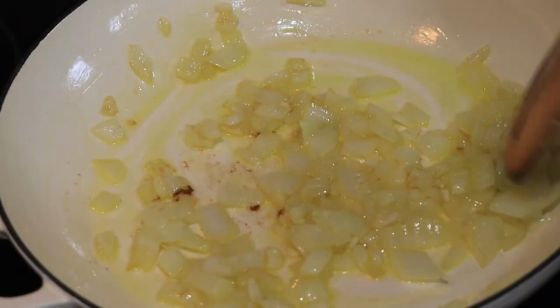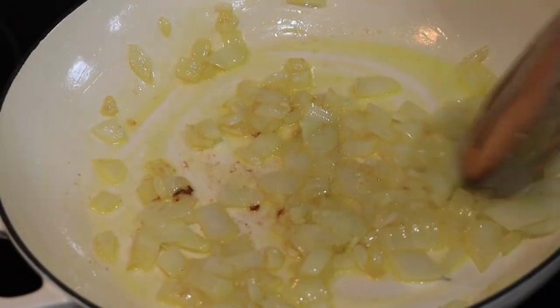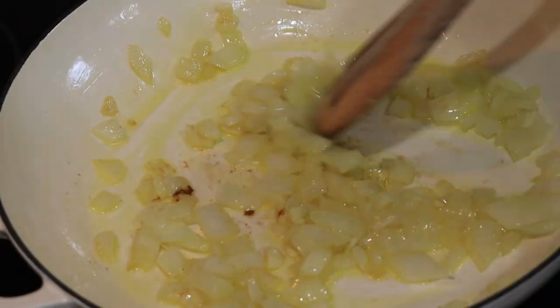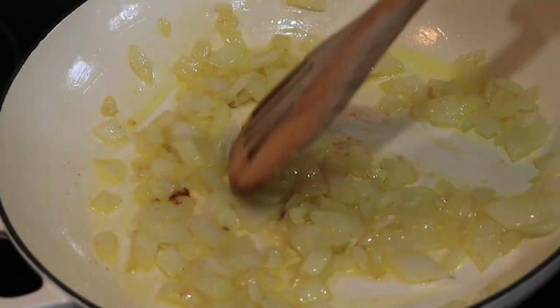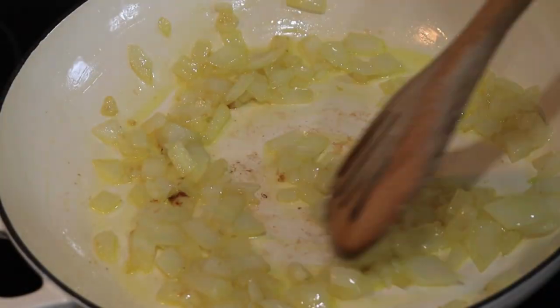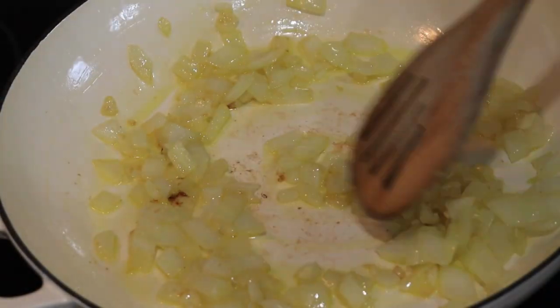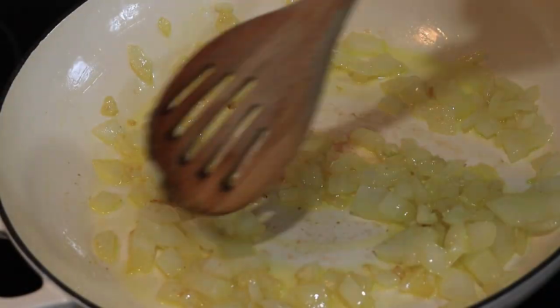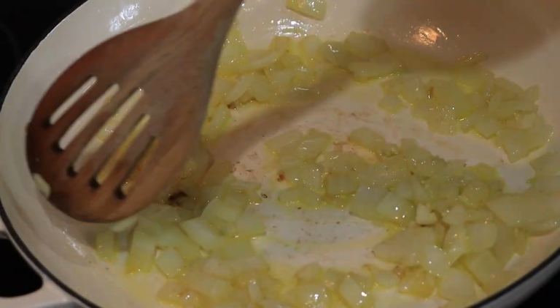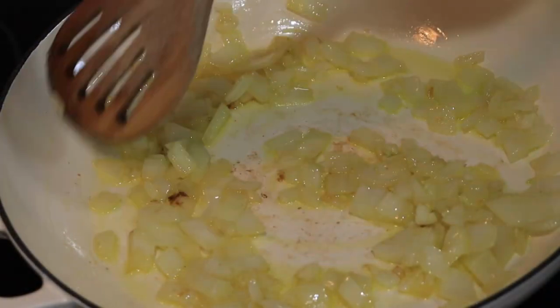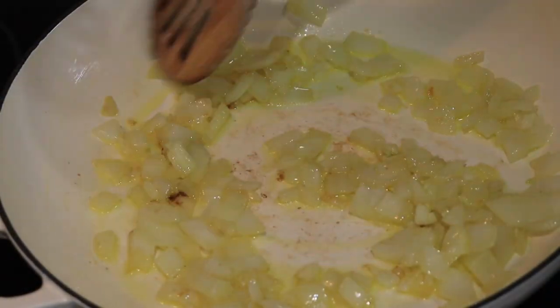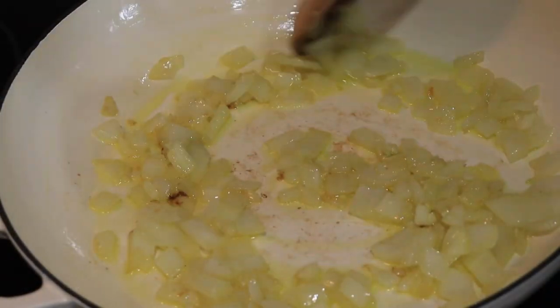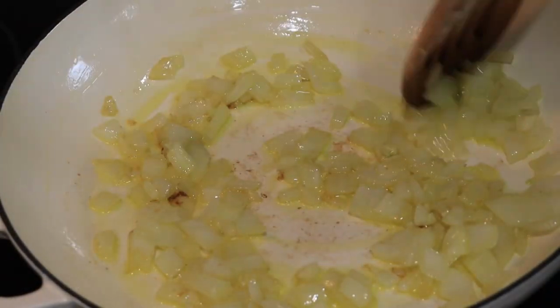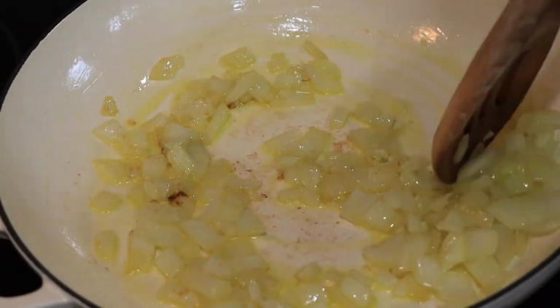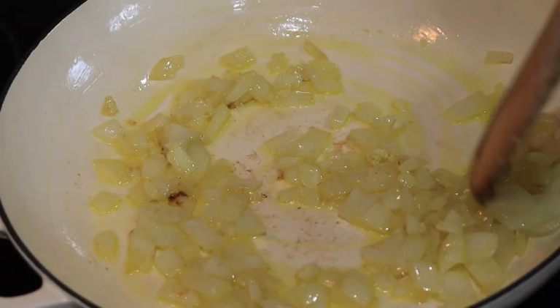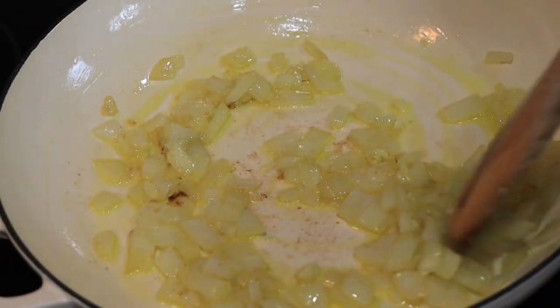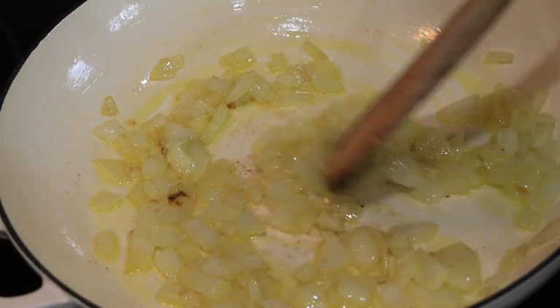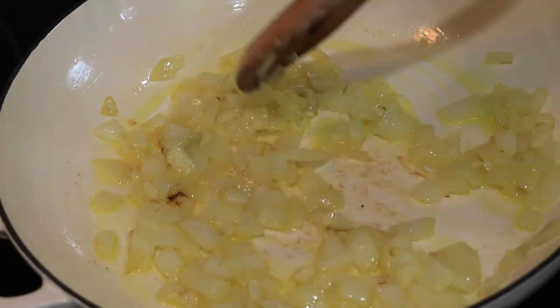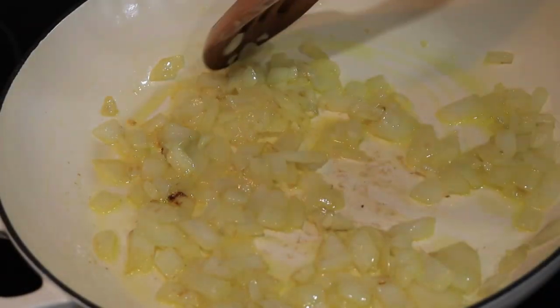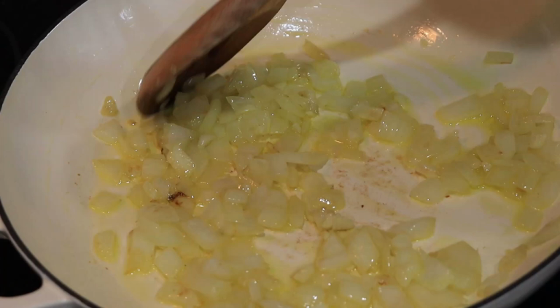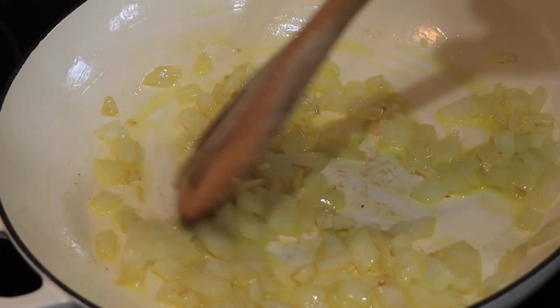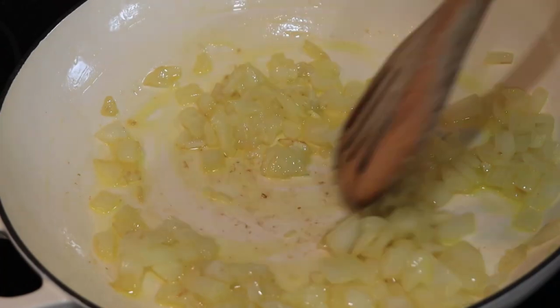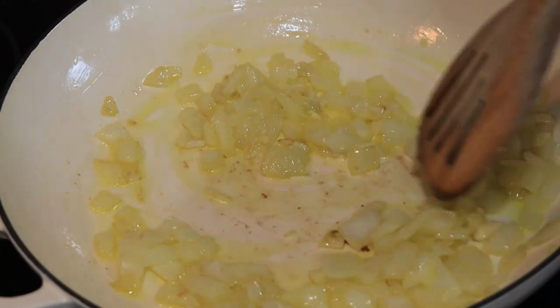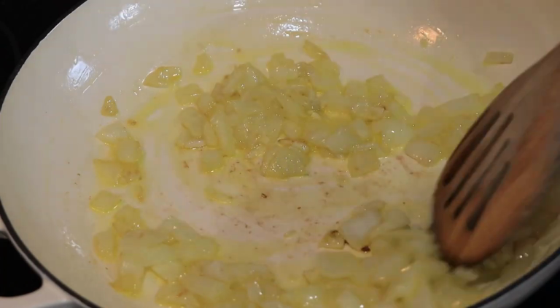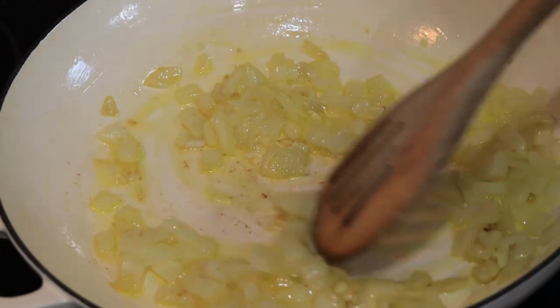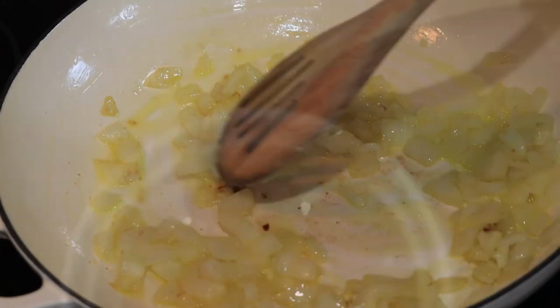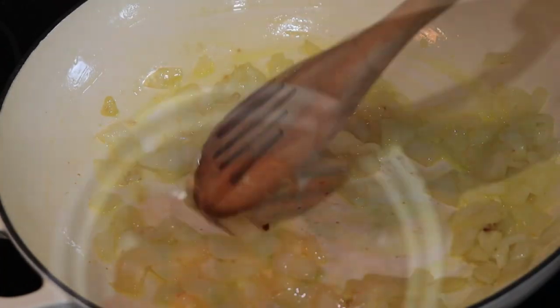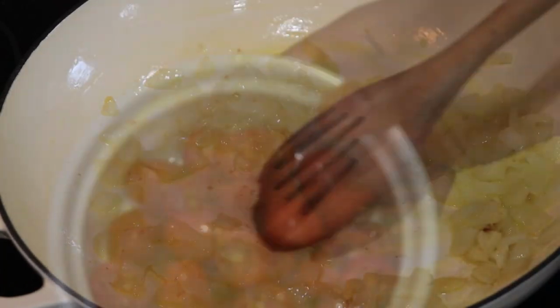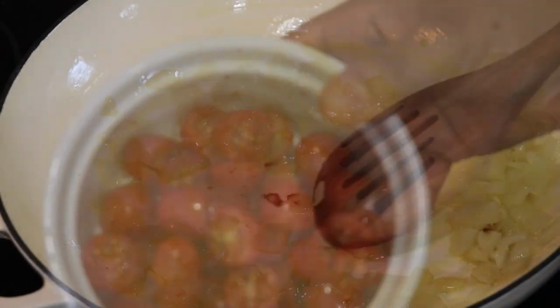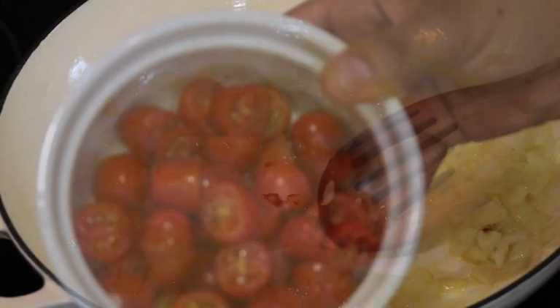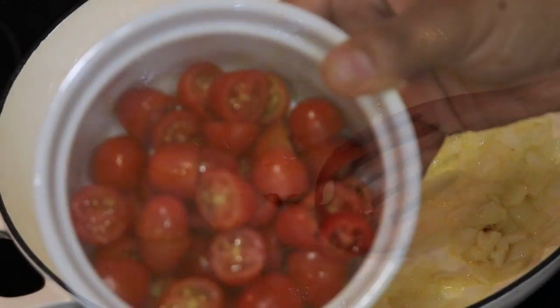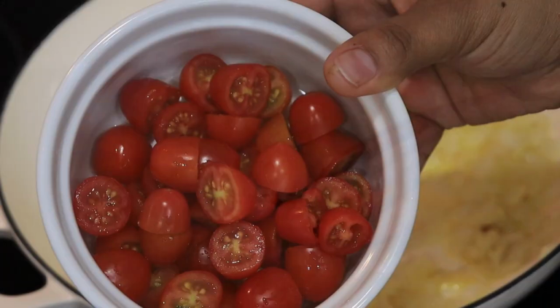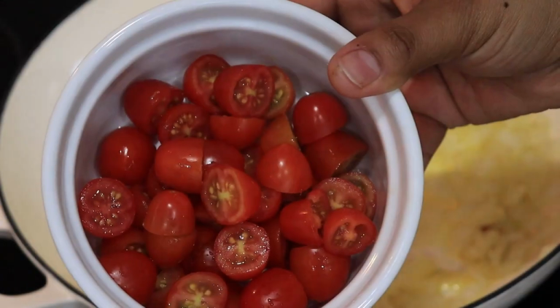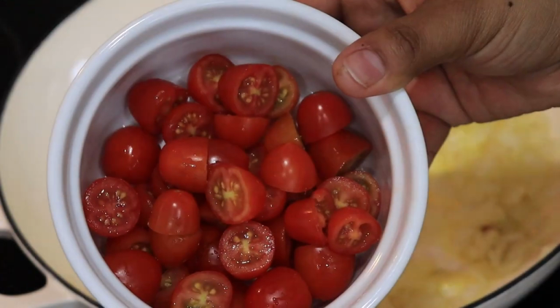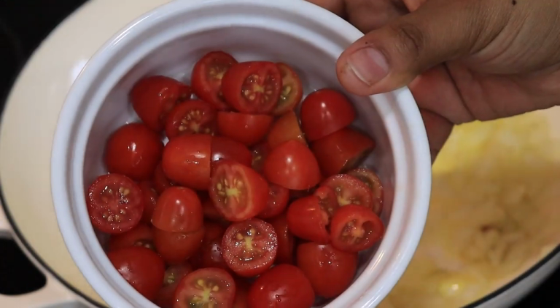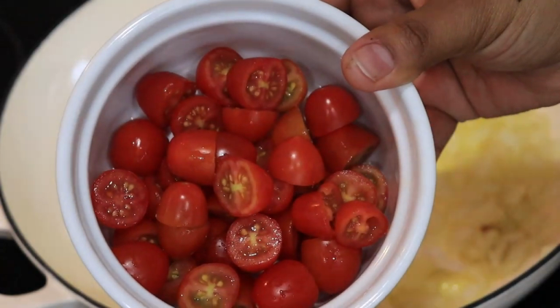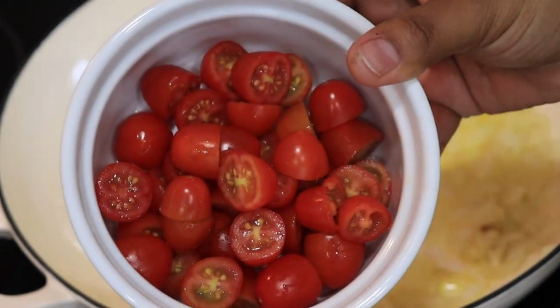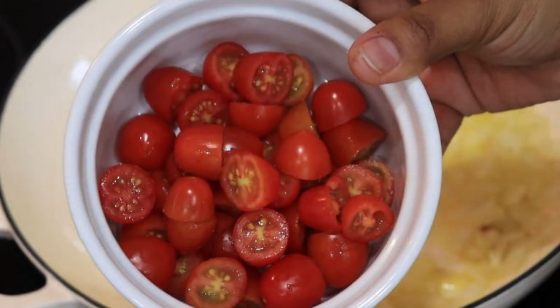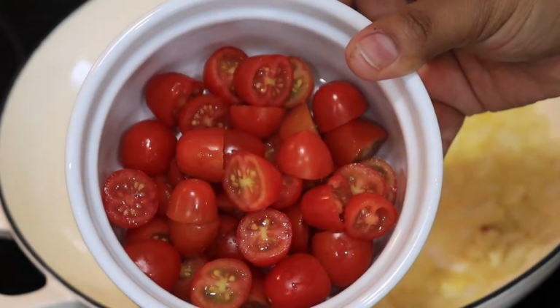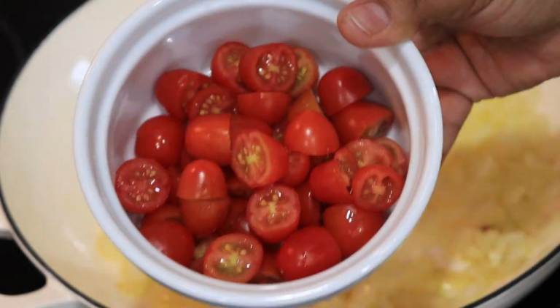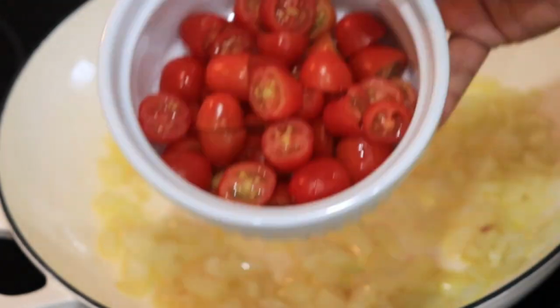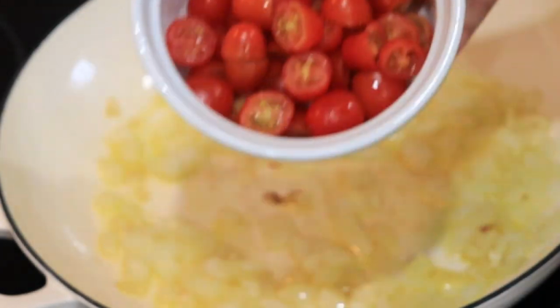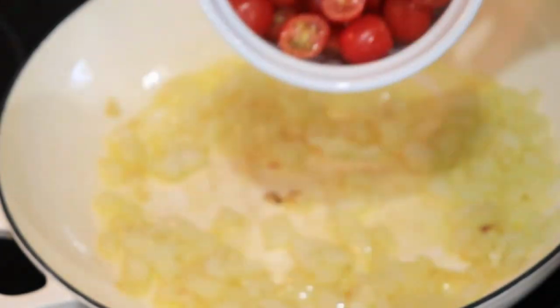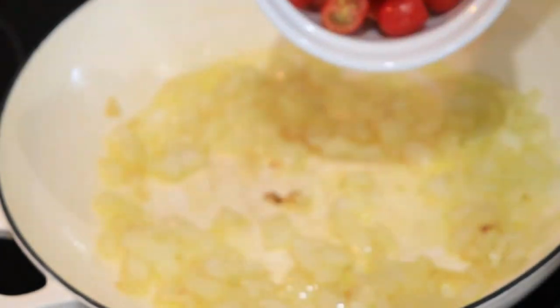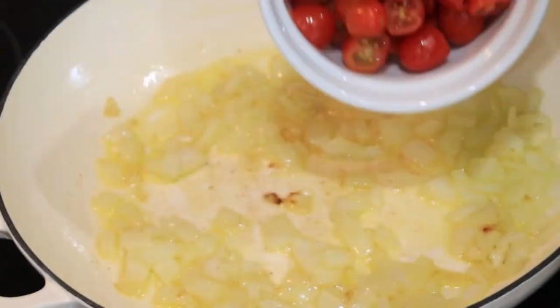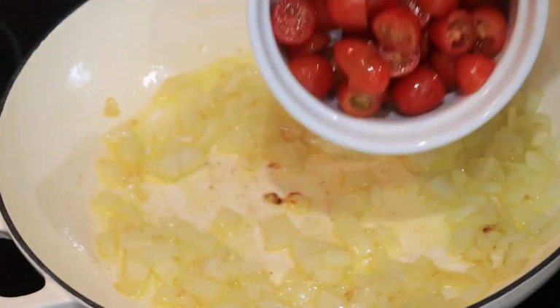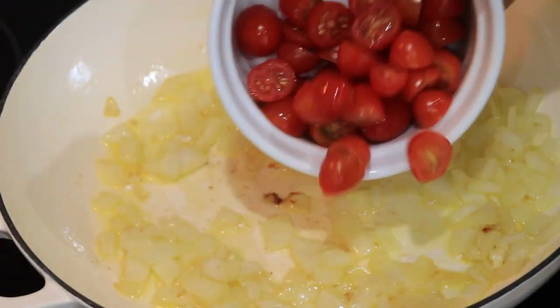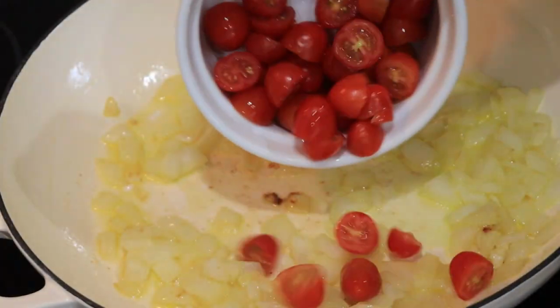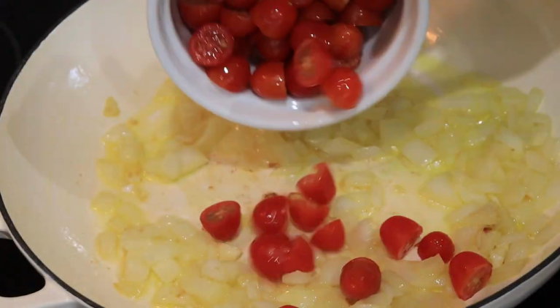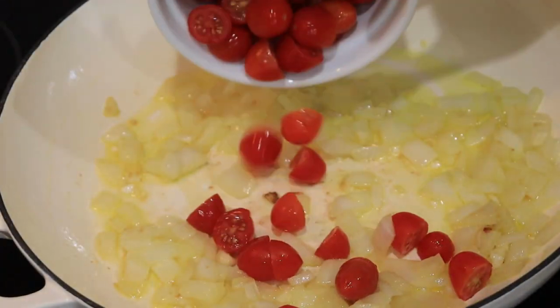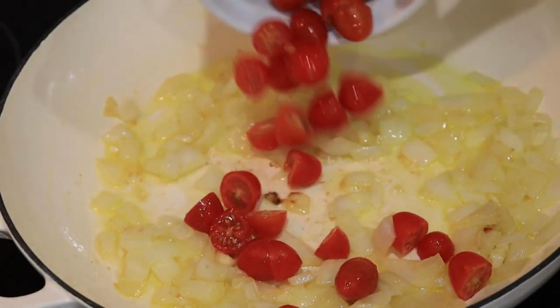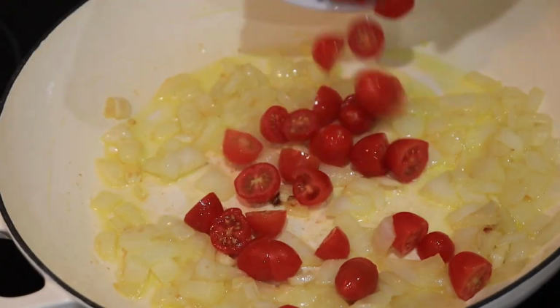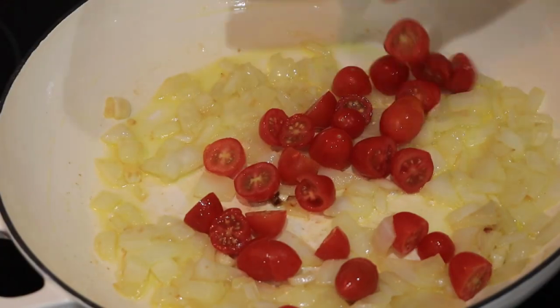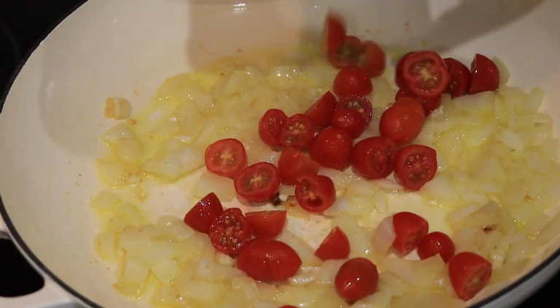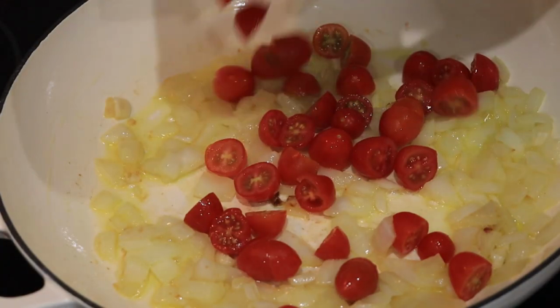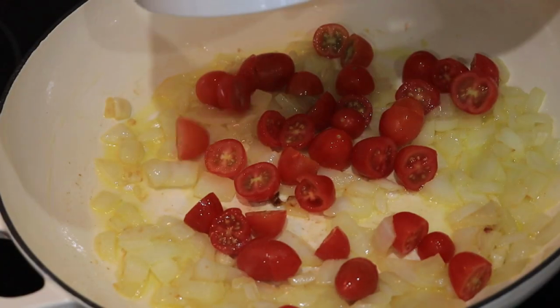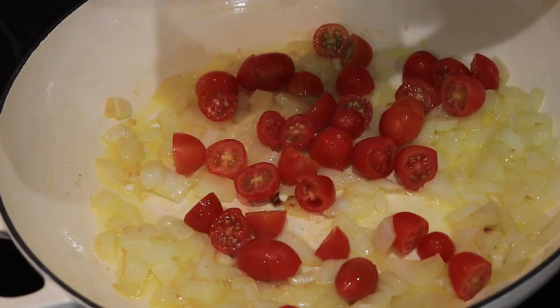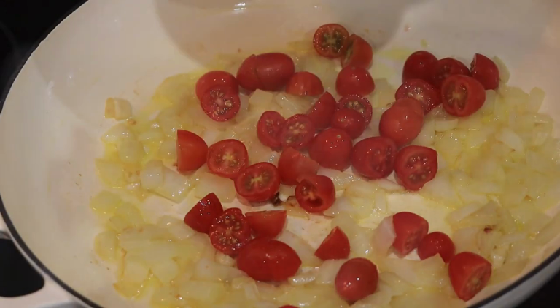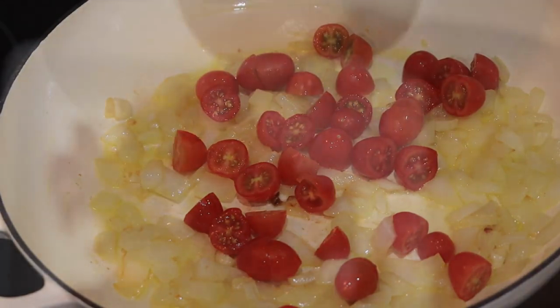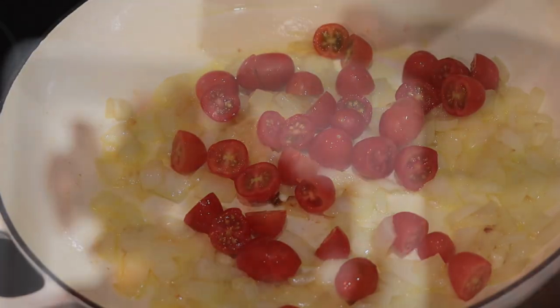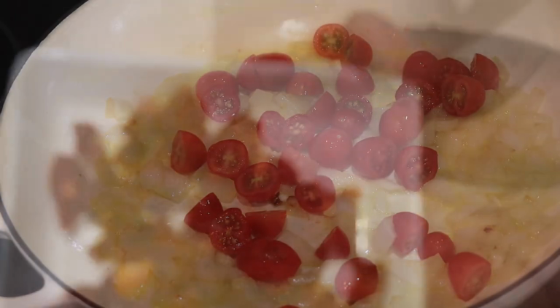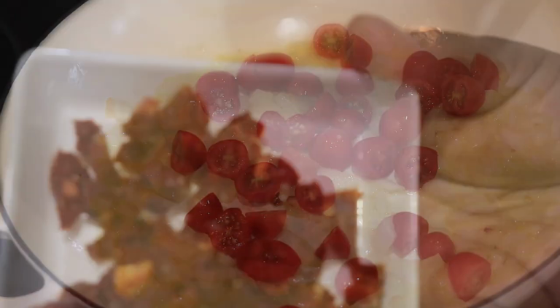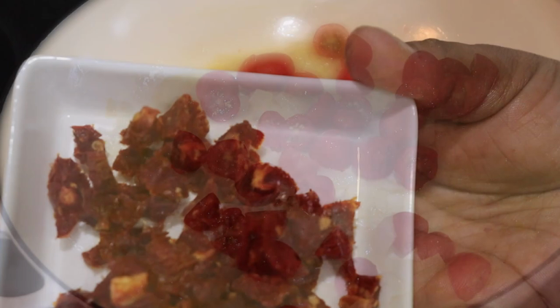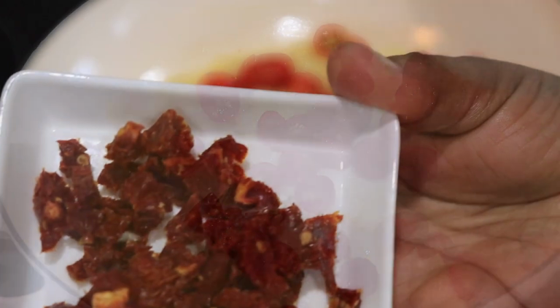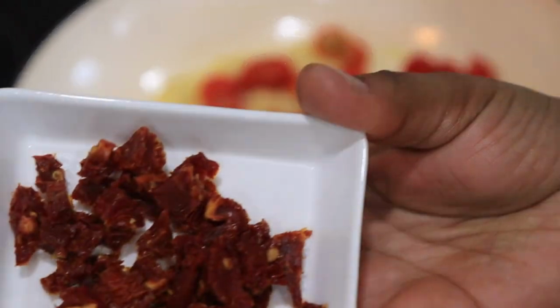My favorite way to eat eggs always starts with sautéing some onions and garlic. I'm adding cherry tomatoes and some sun-dried tomatoes.